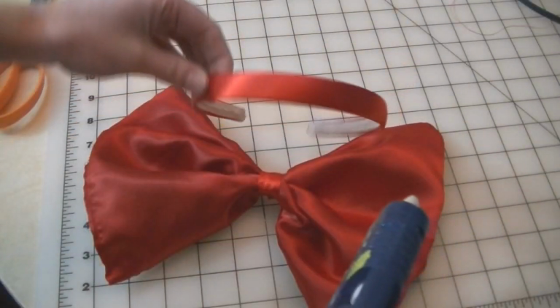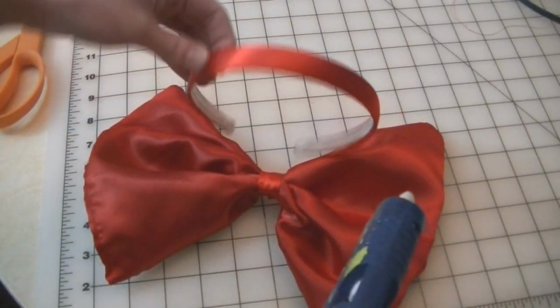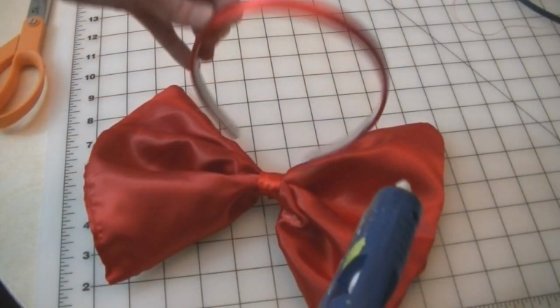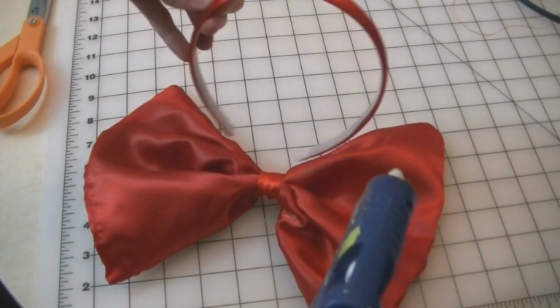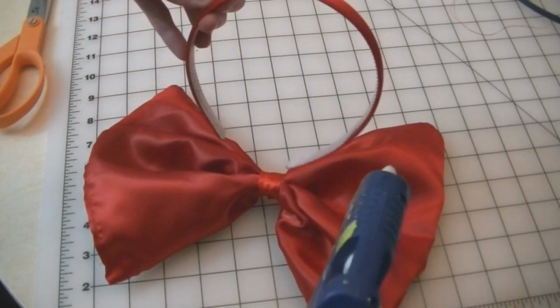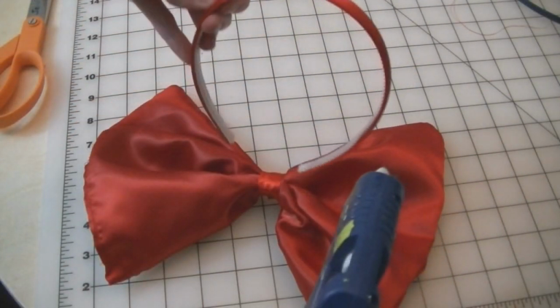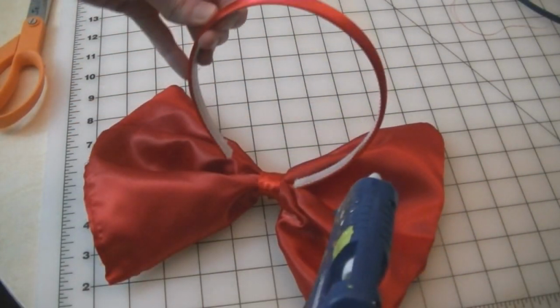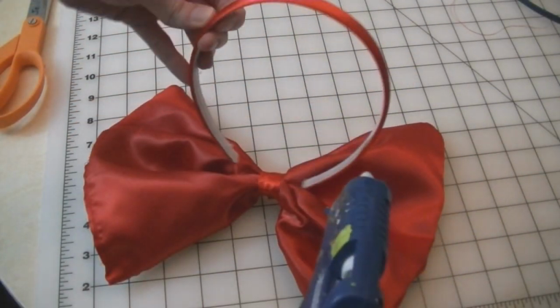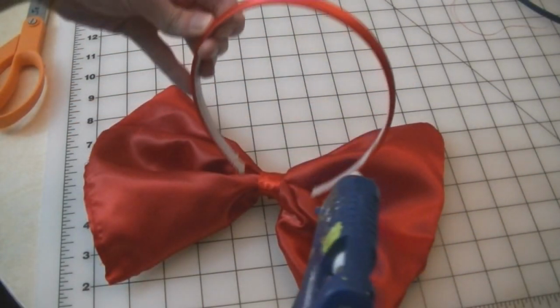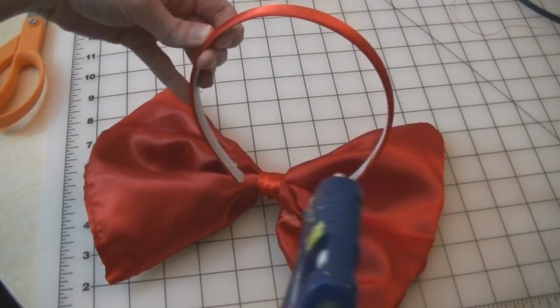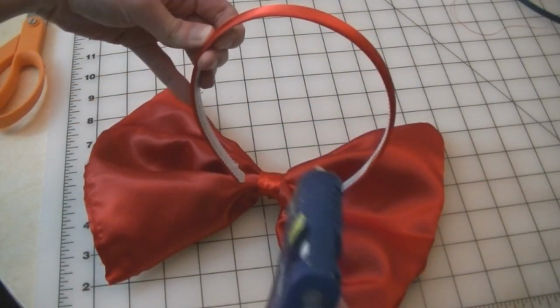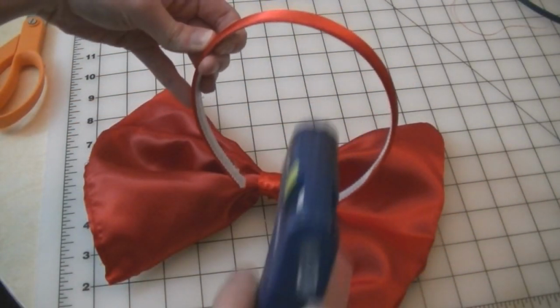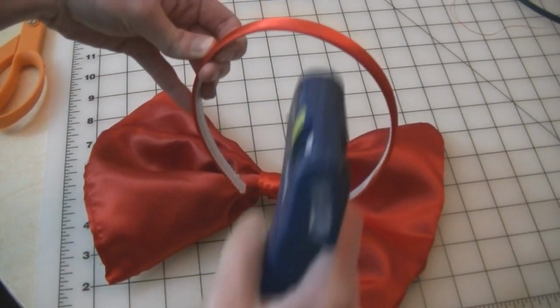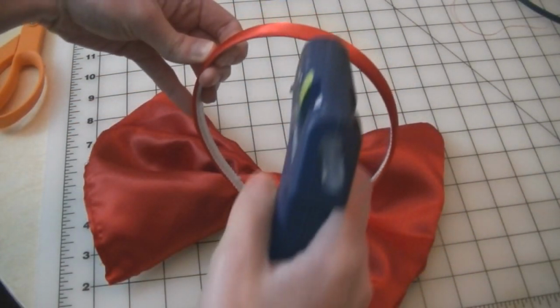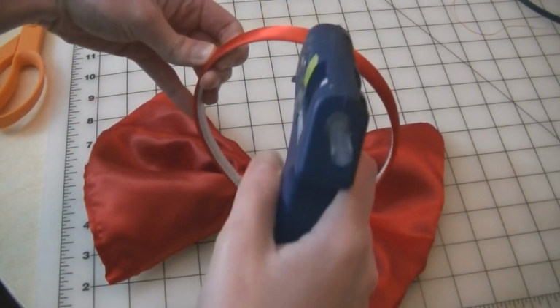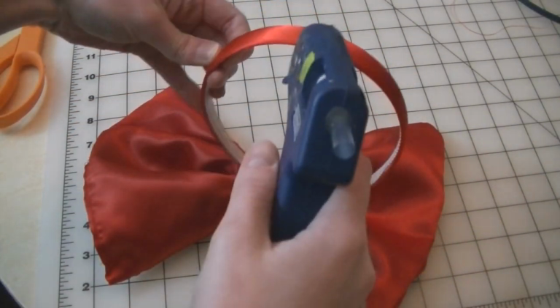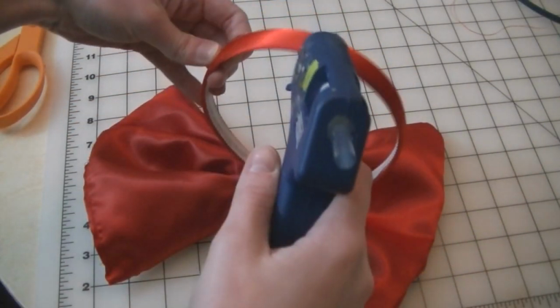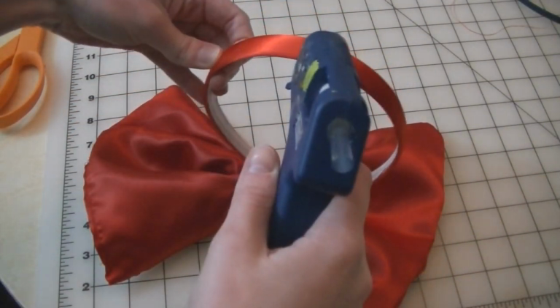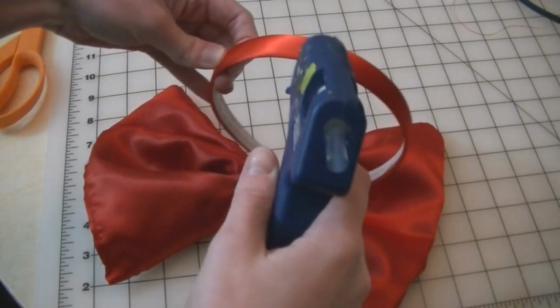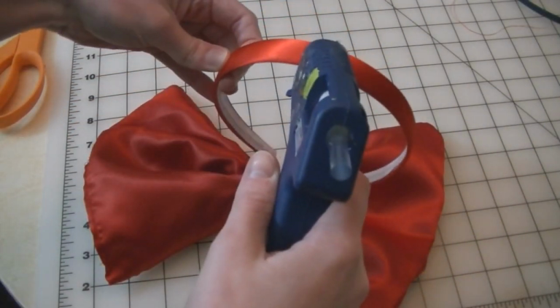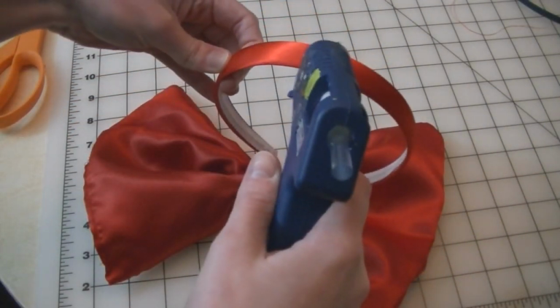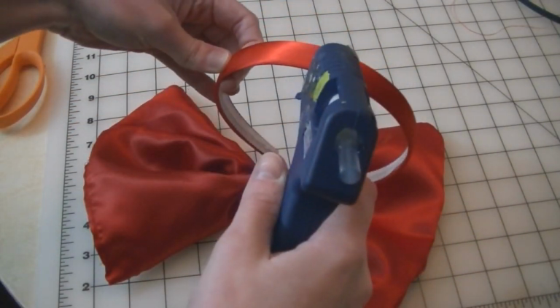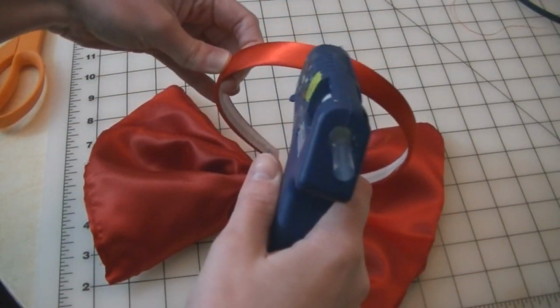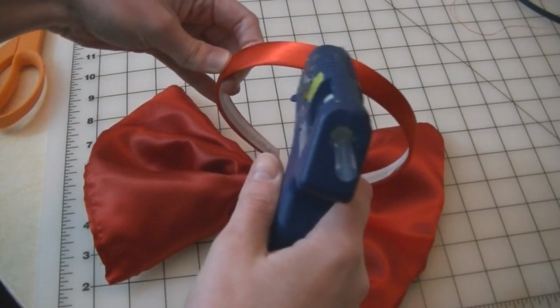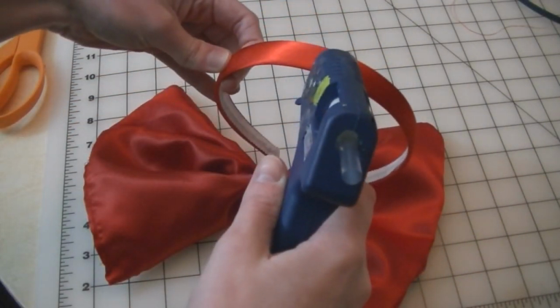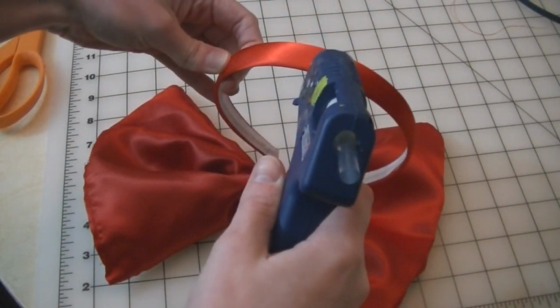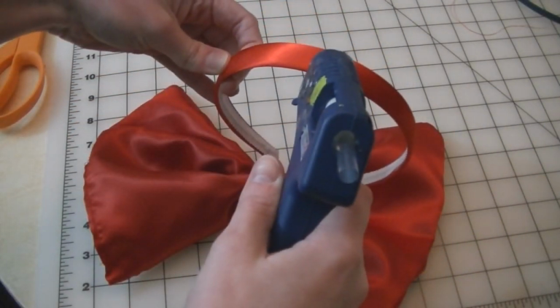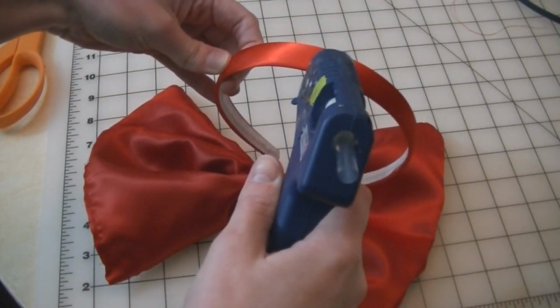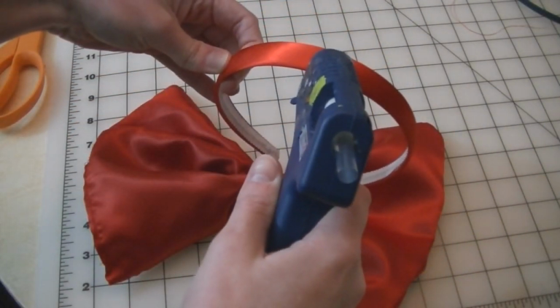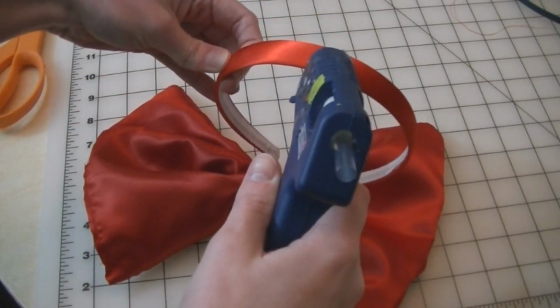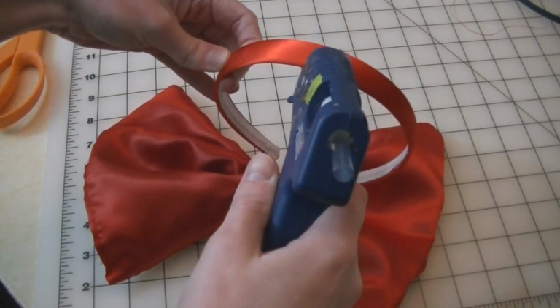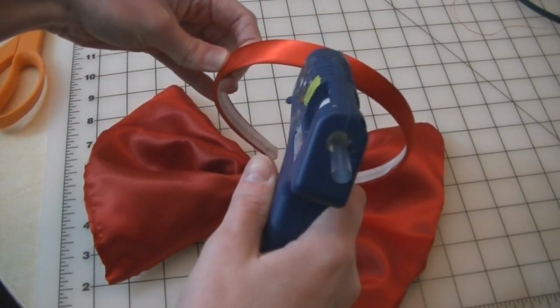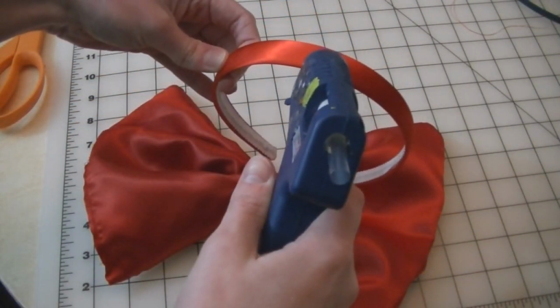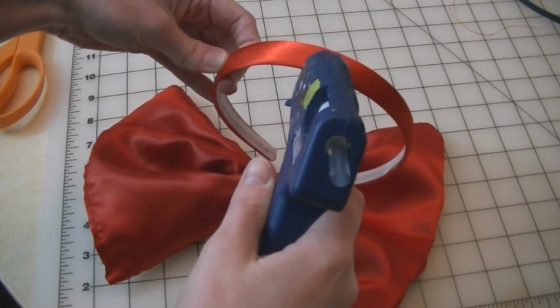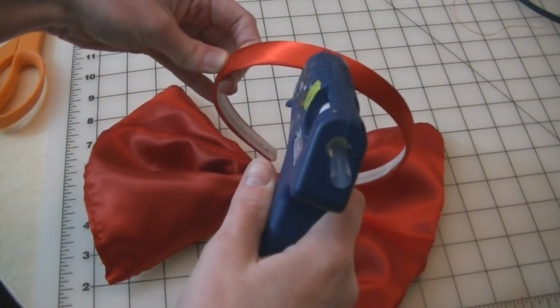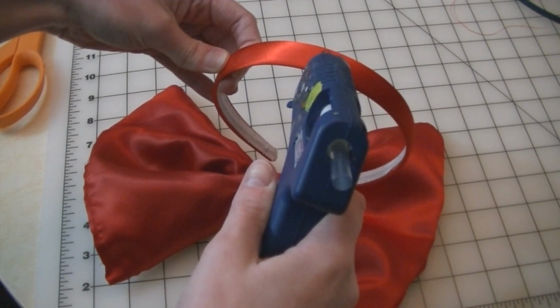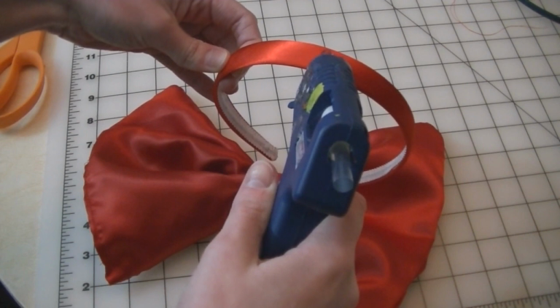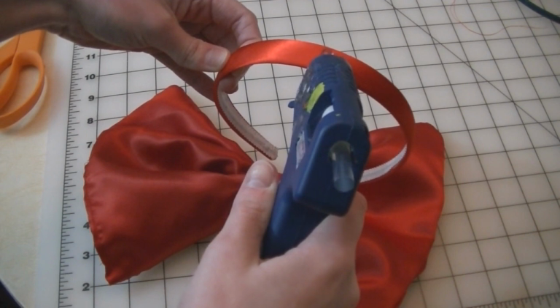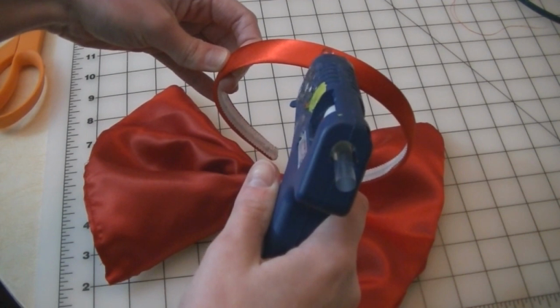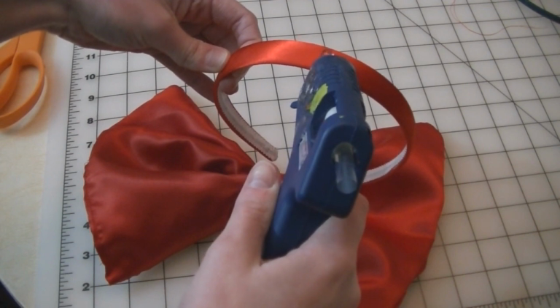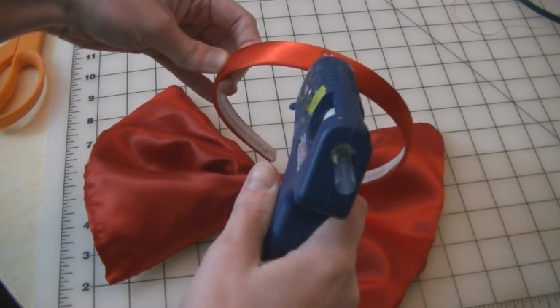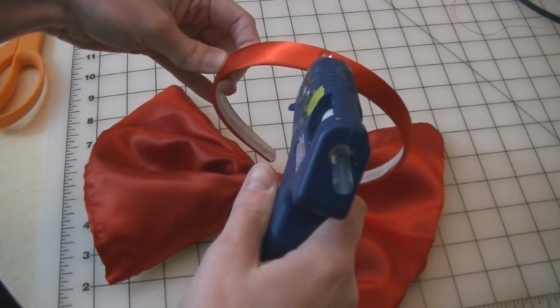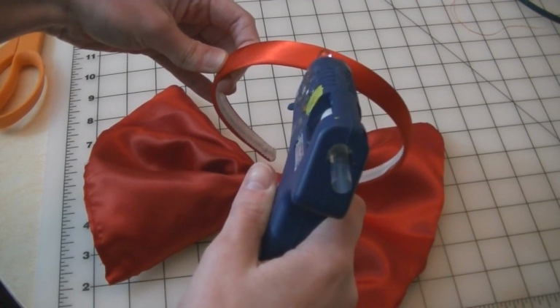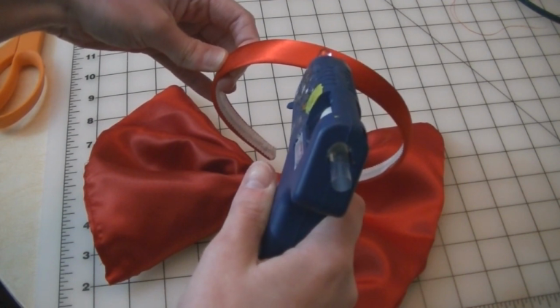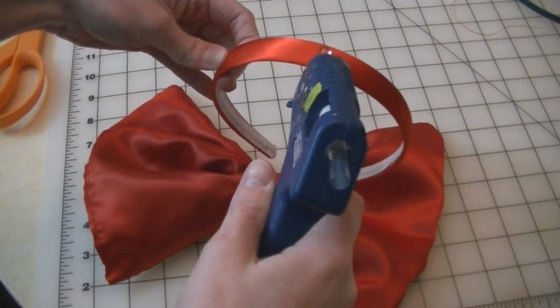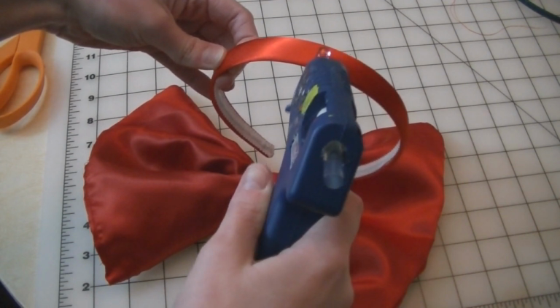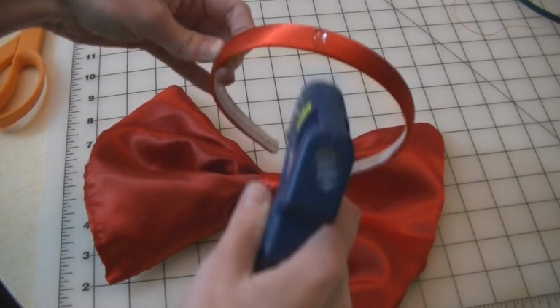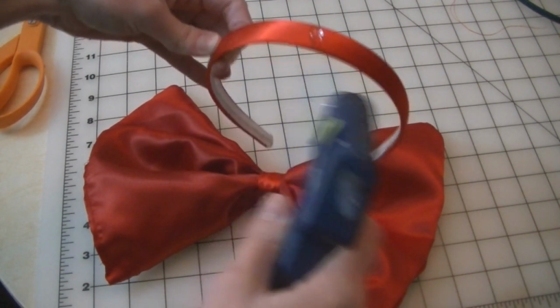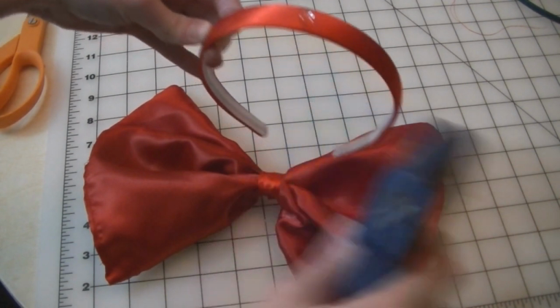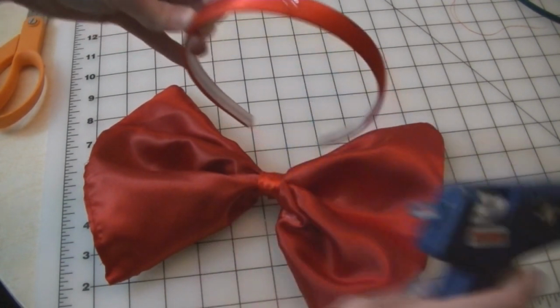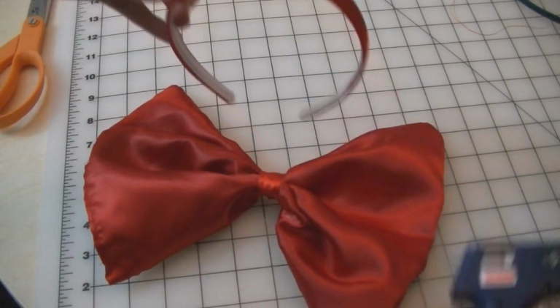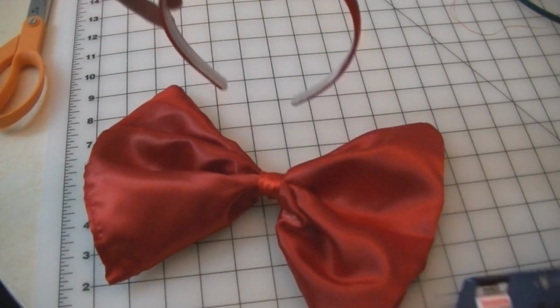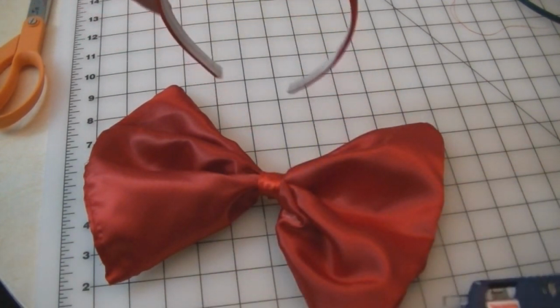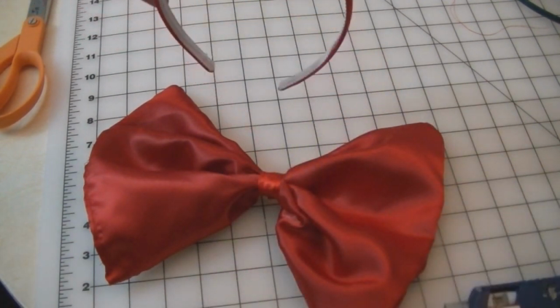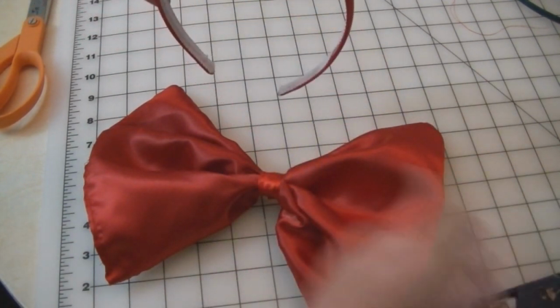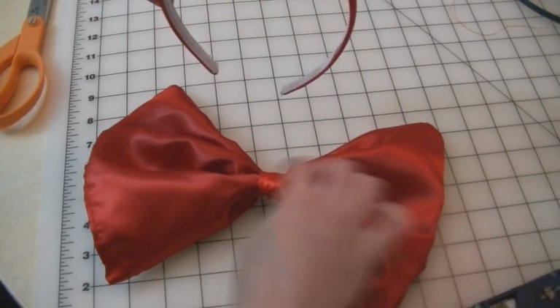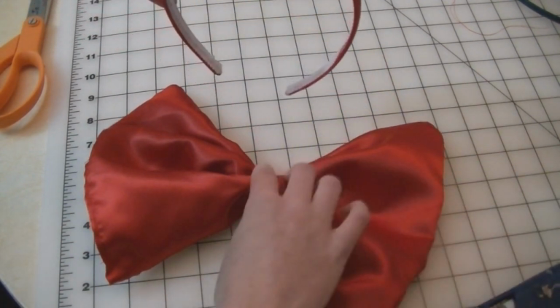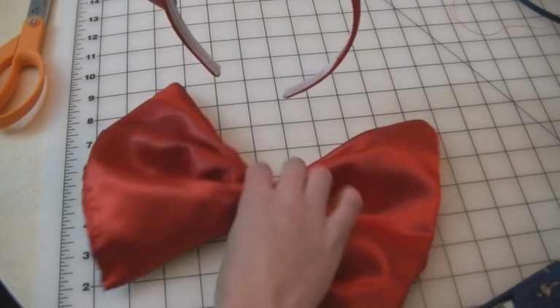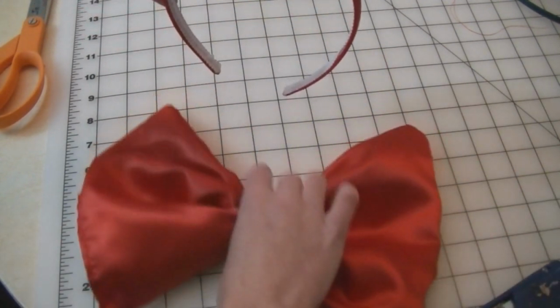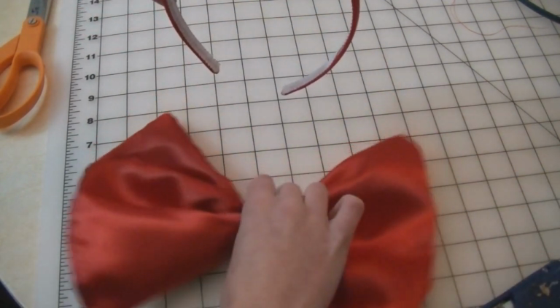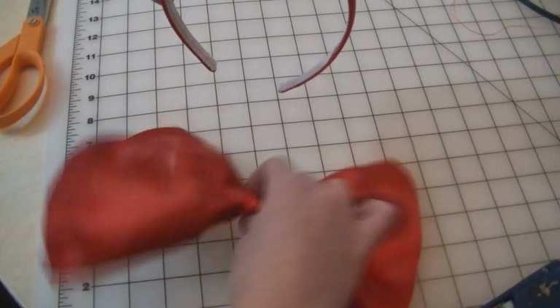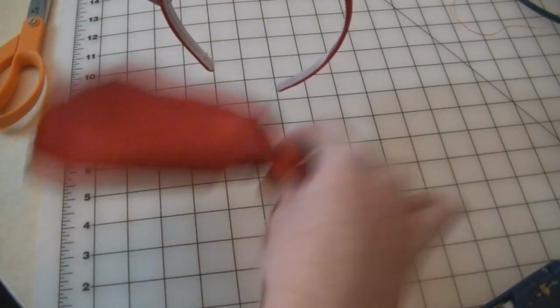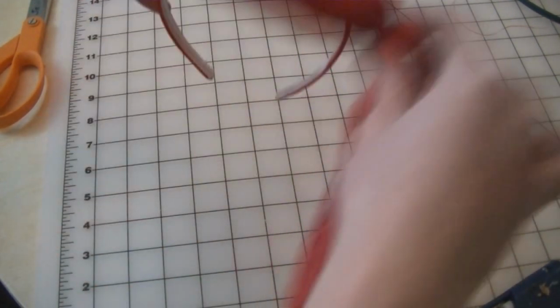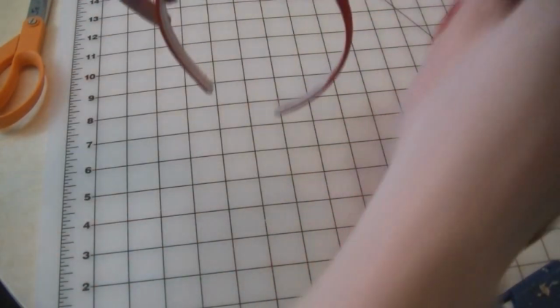After that, glue the bow on top of the headband. Make sure it is in the dead center of the headband, because Kiki's bow is in the middle of her head.